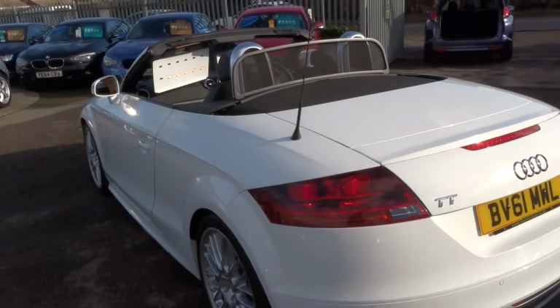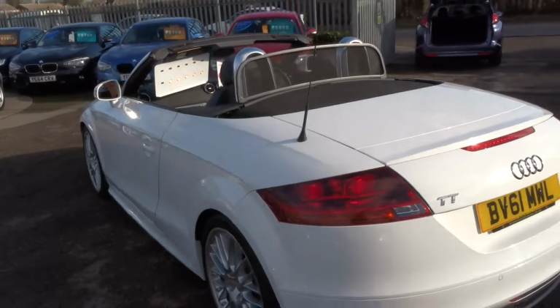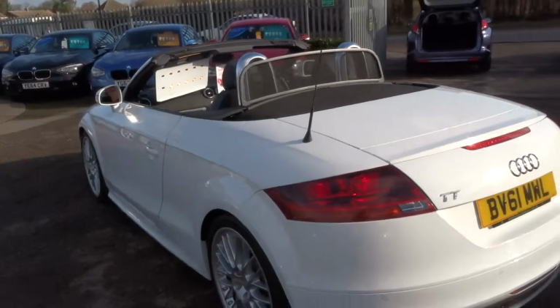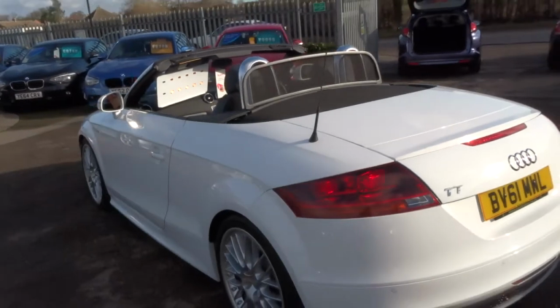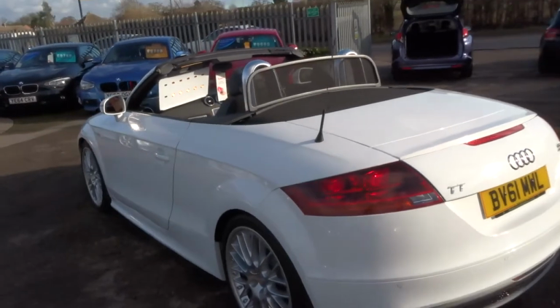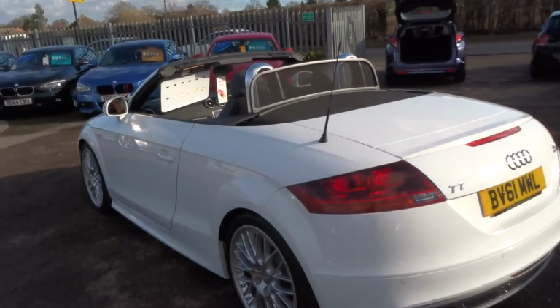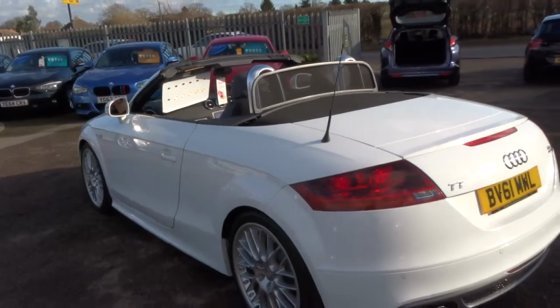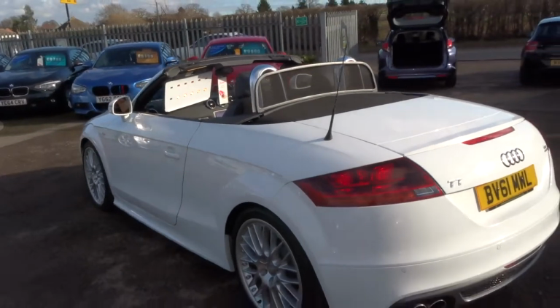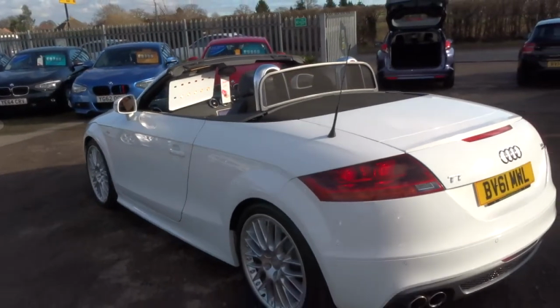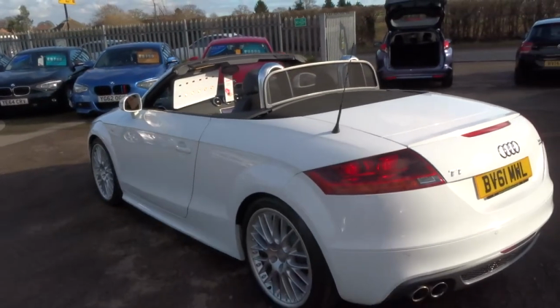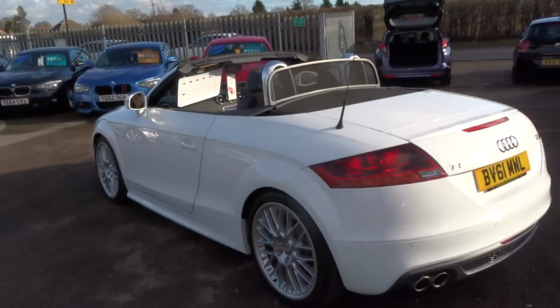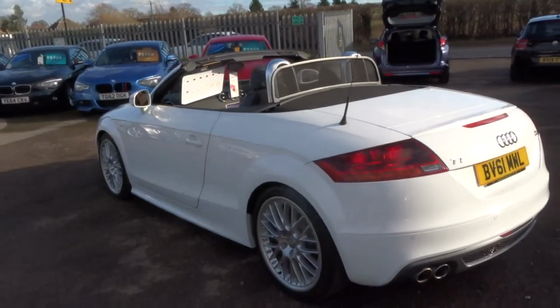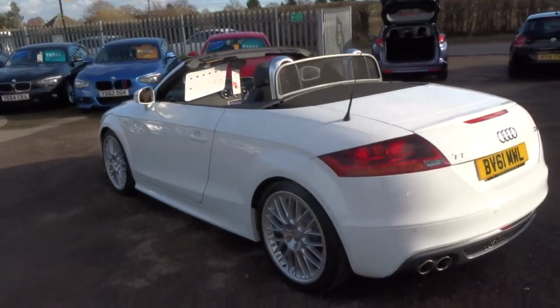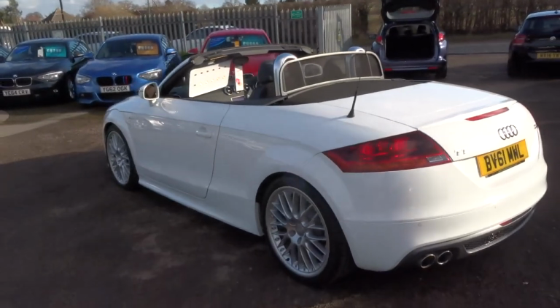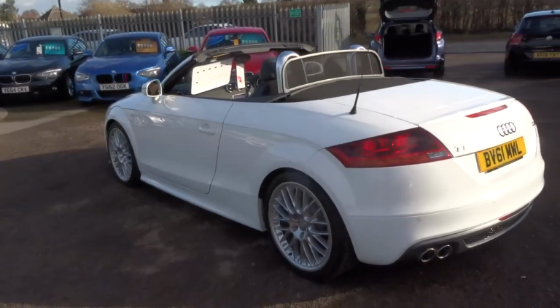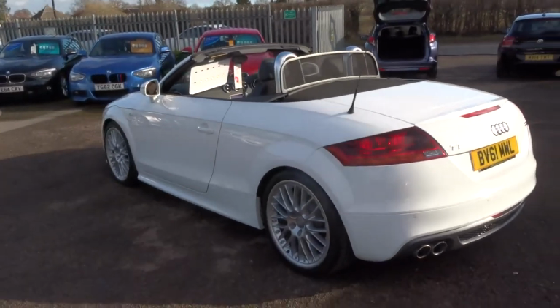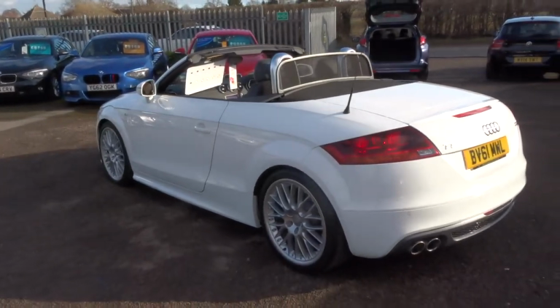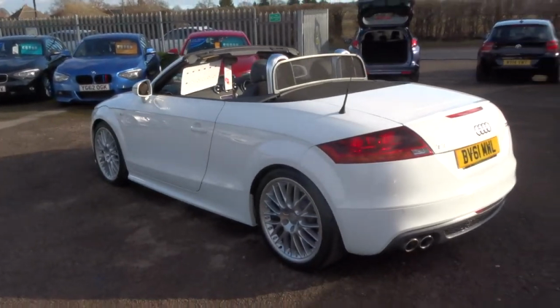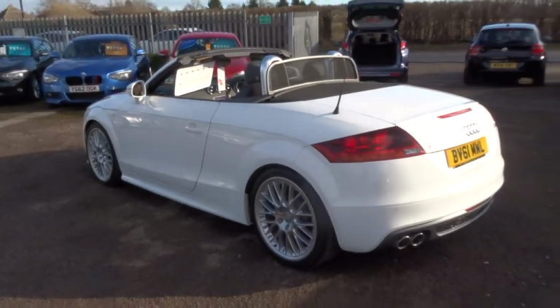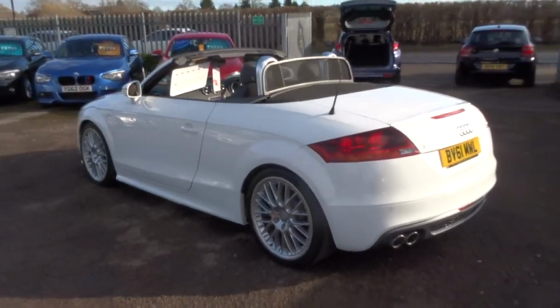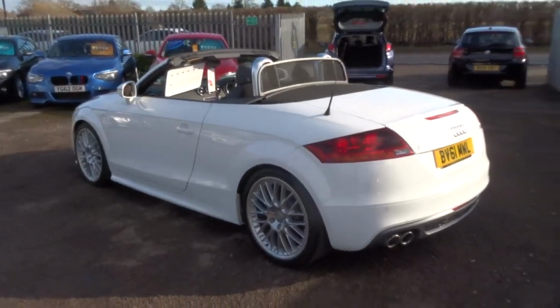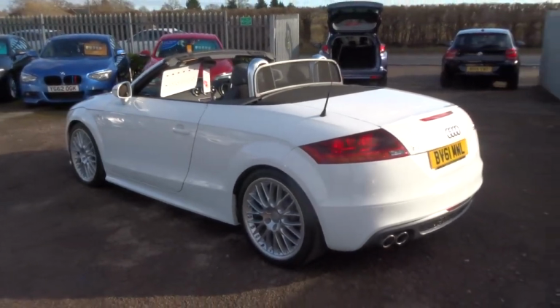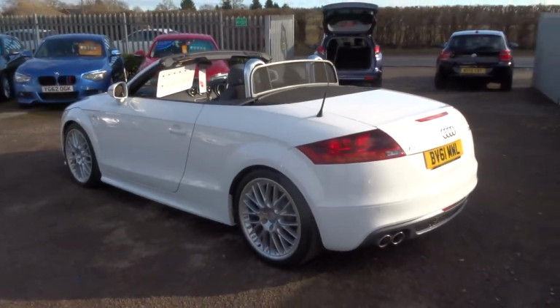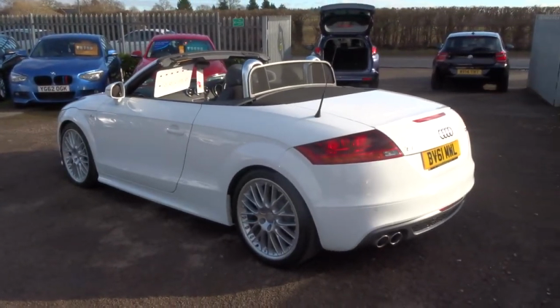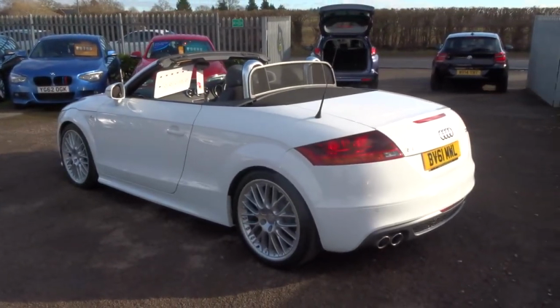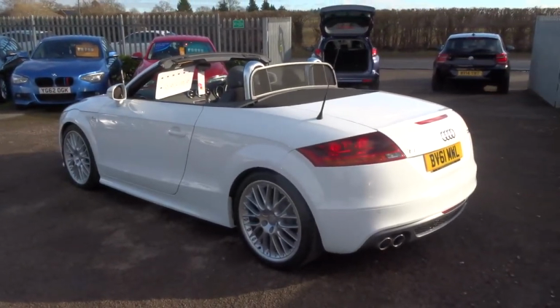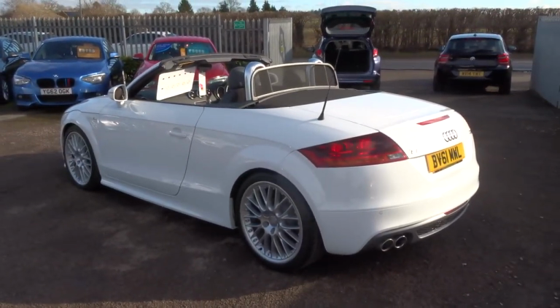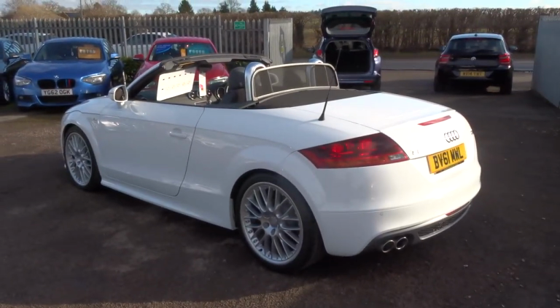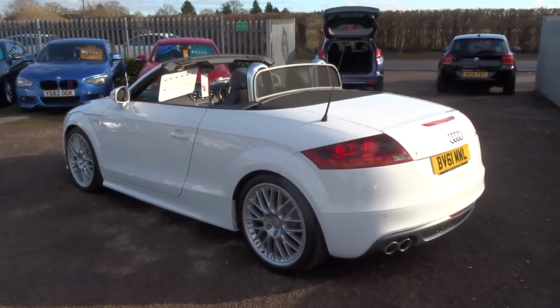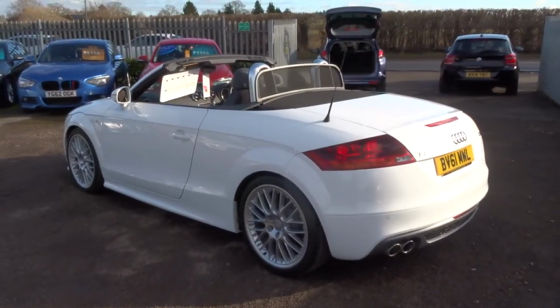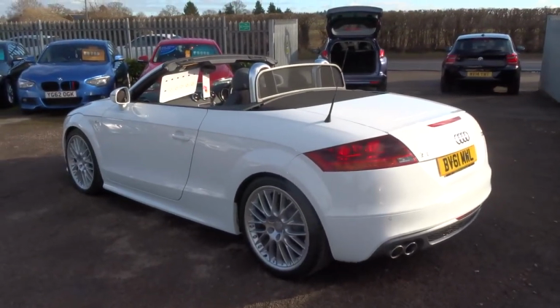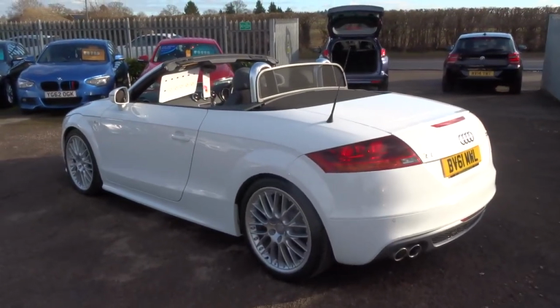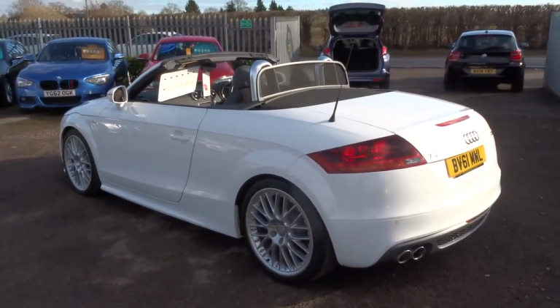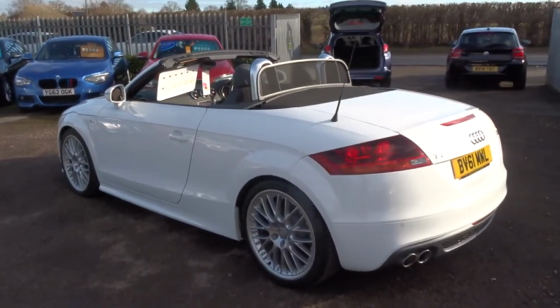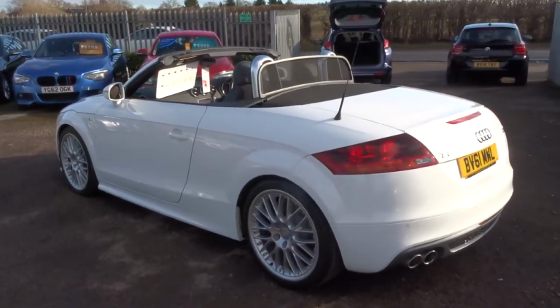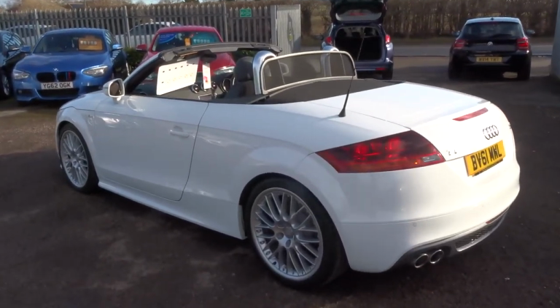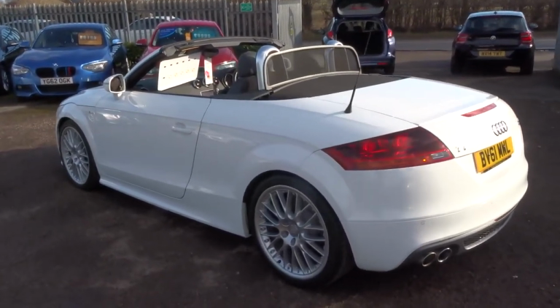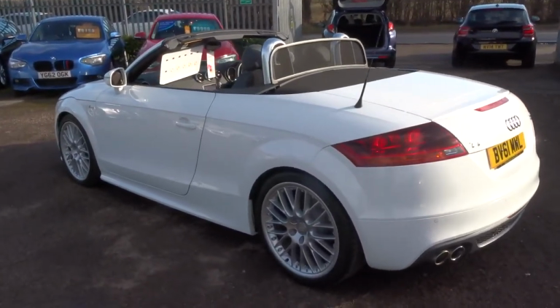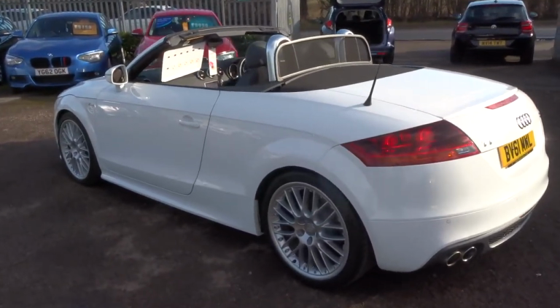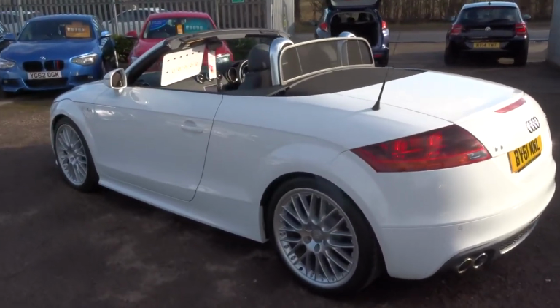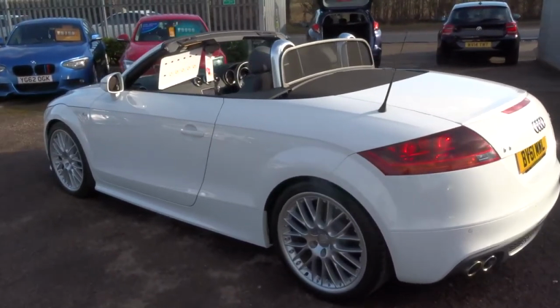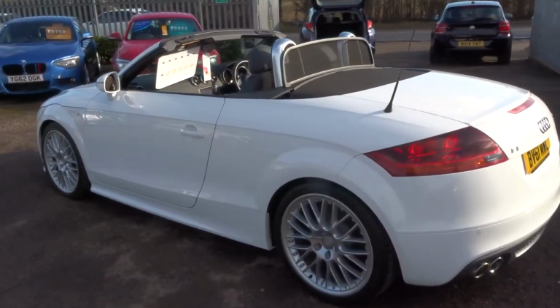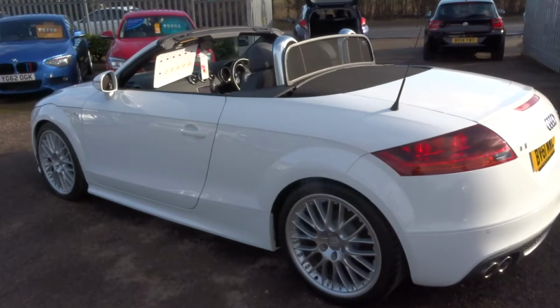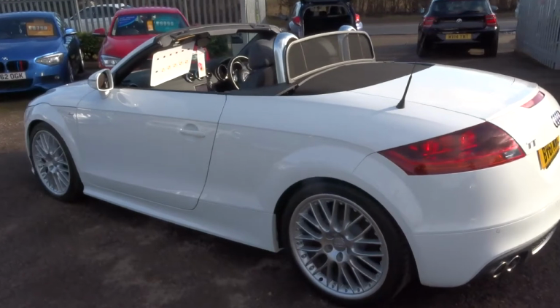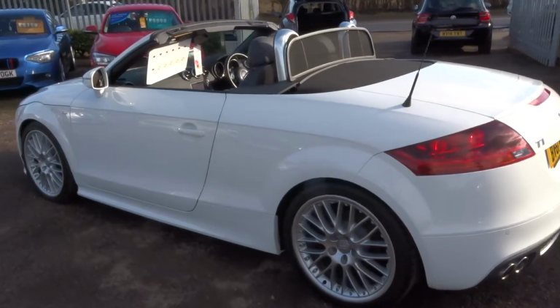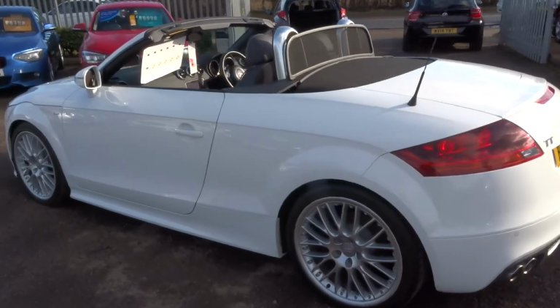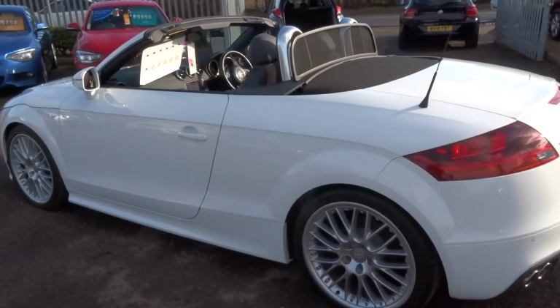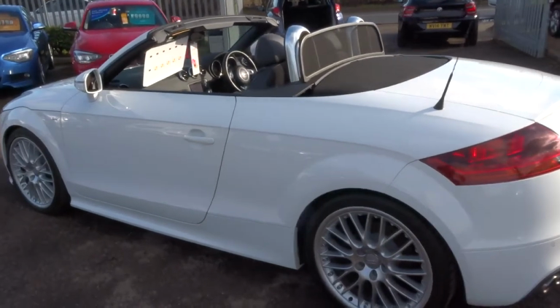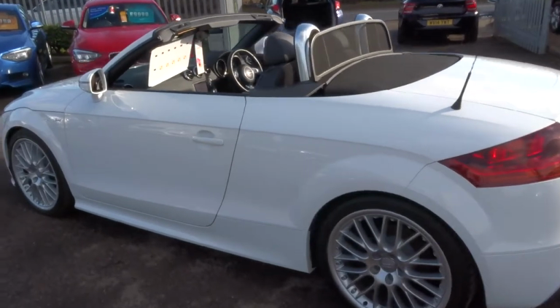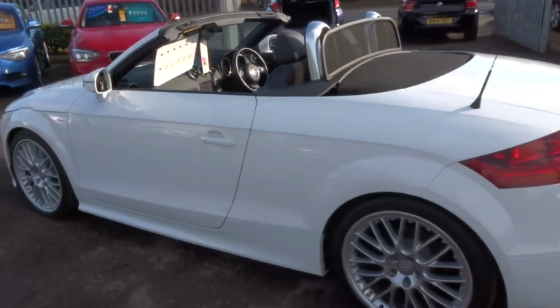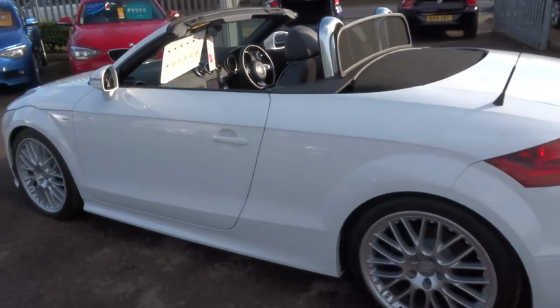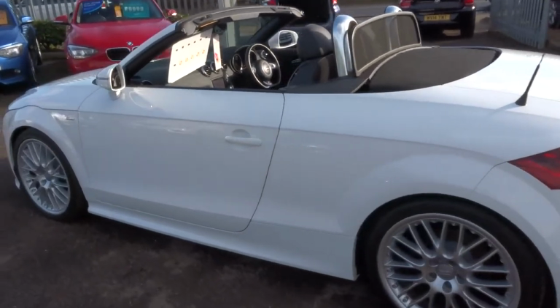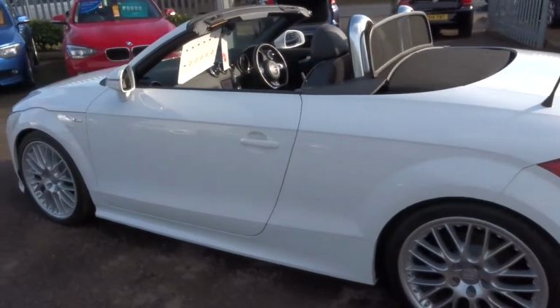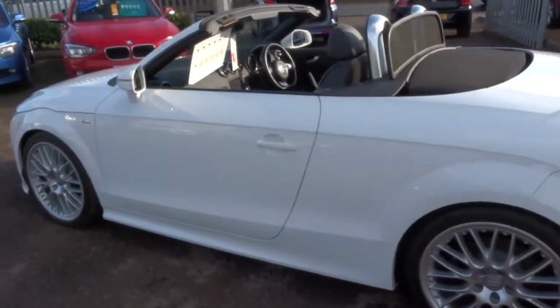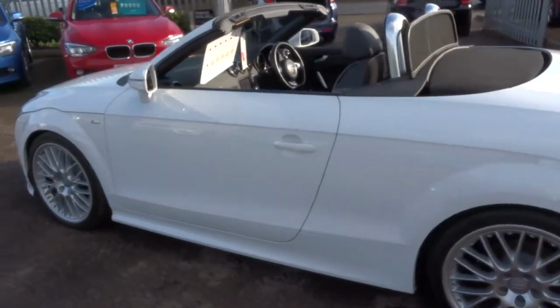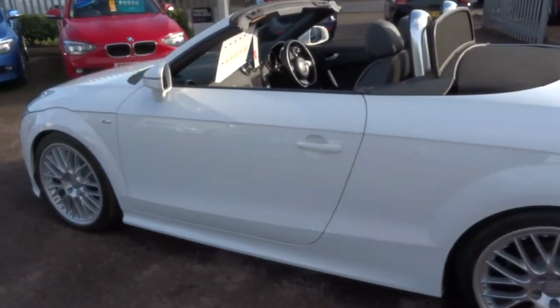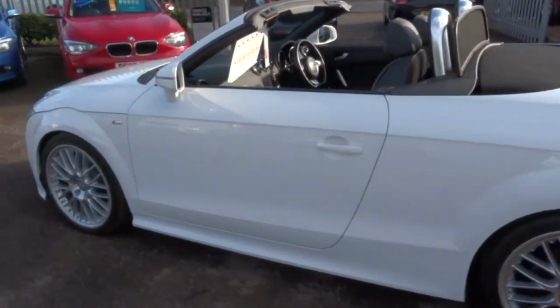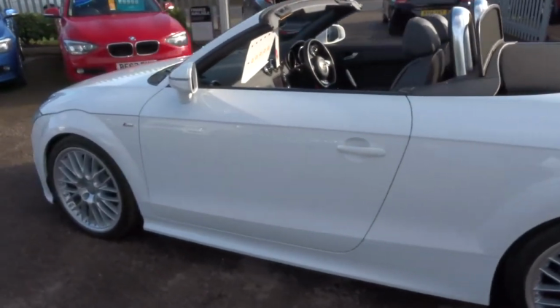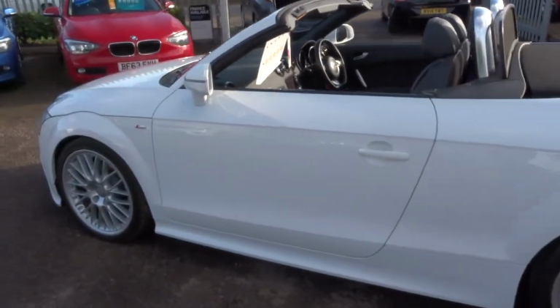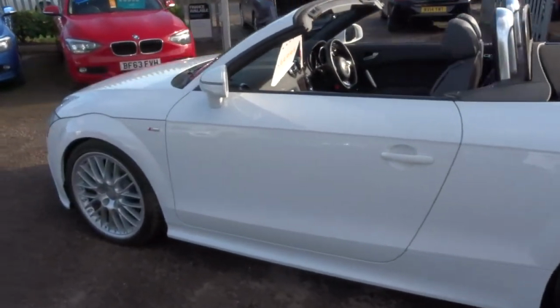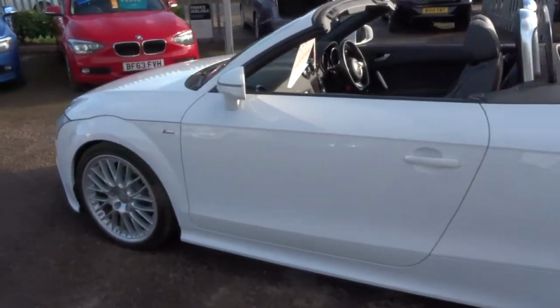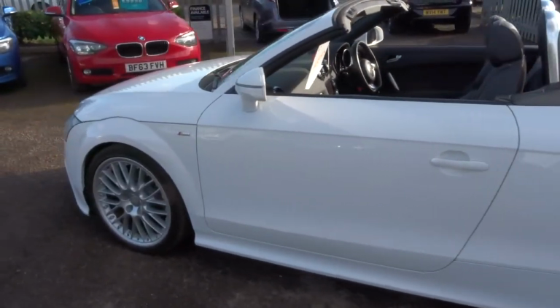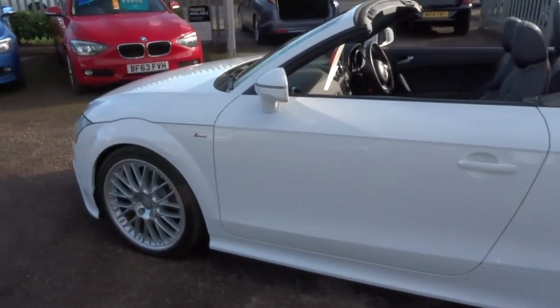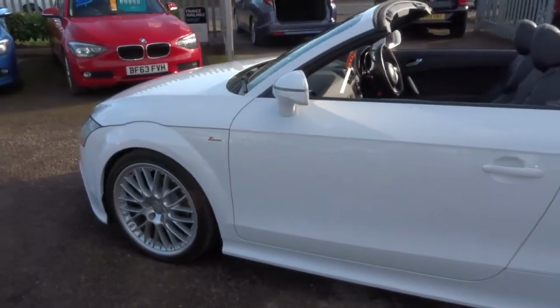It does 170bhp, however it's quite economical as well — just over 51 miles to the gallon.